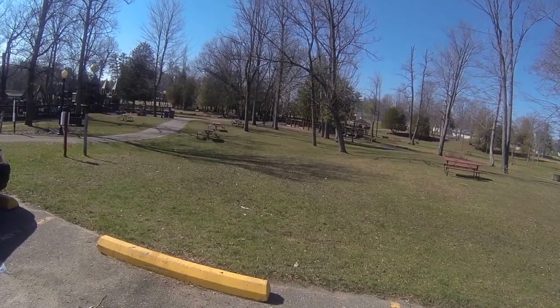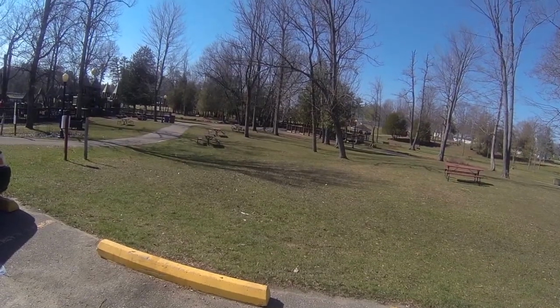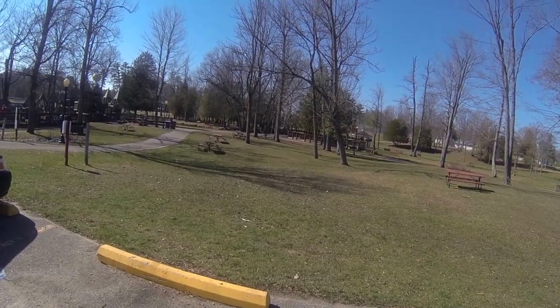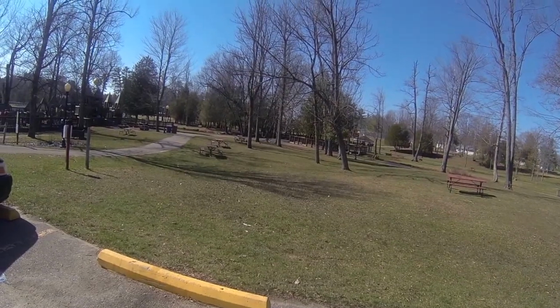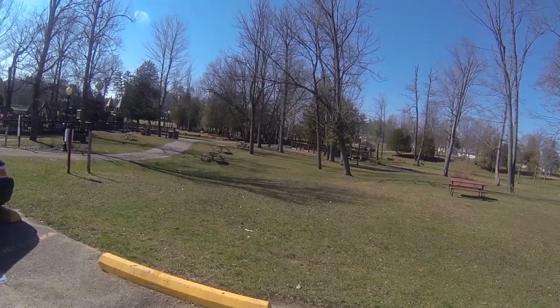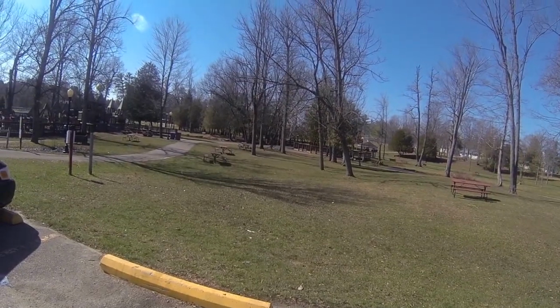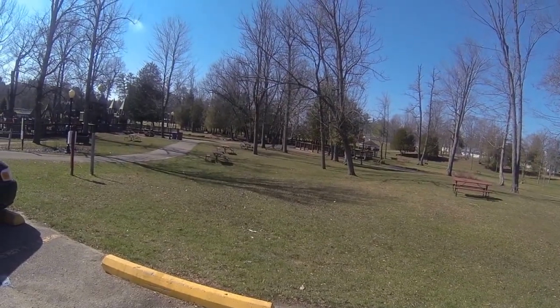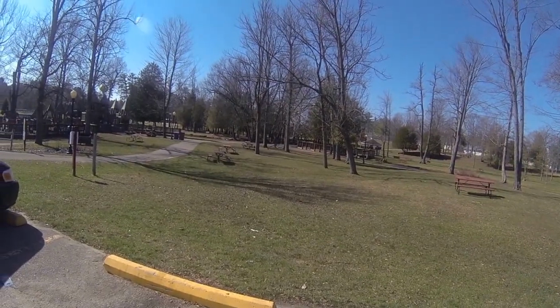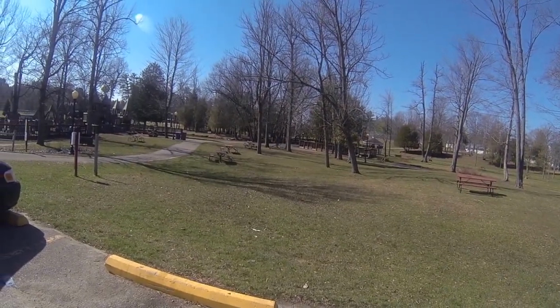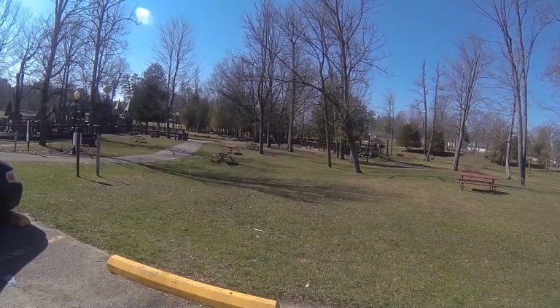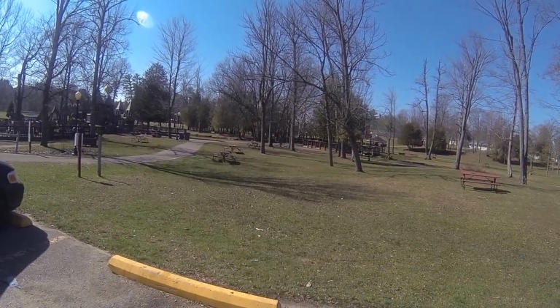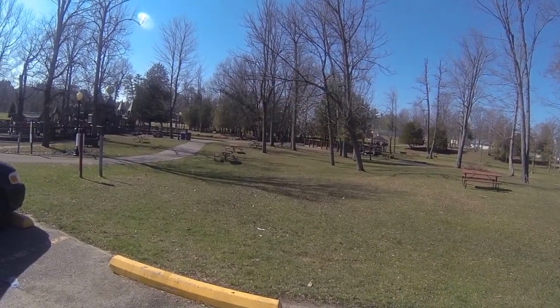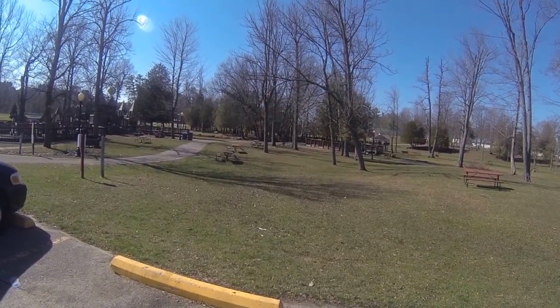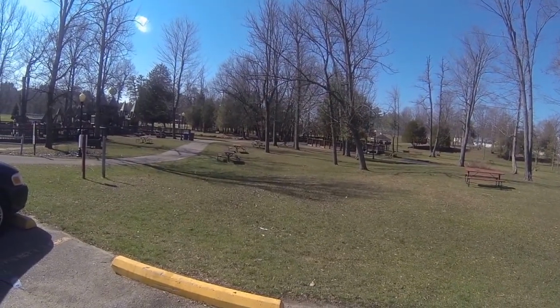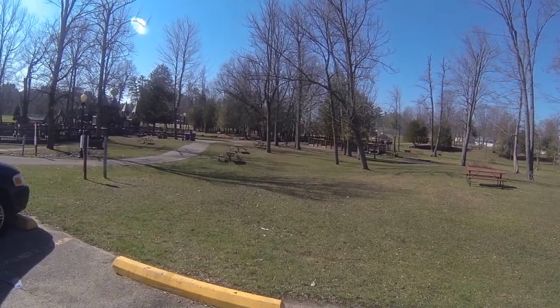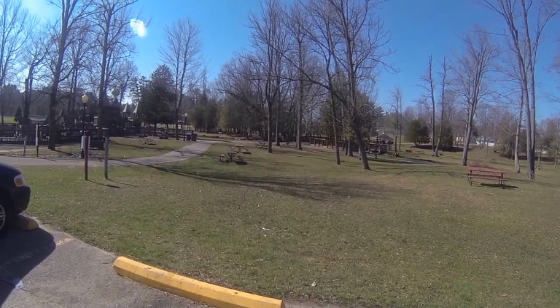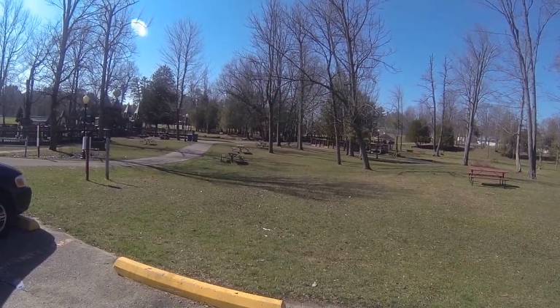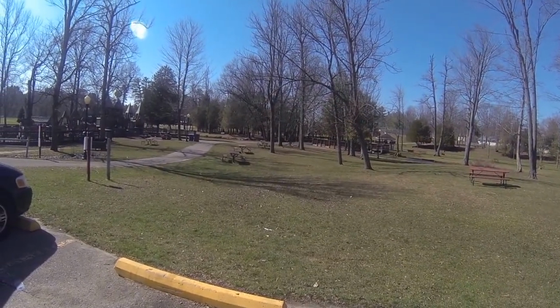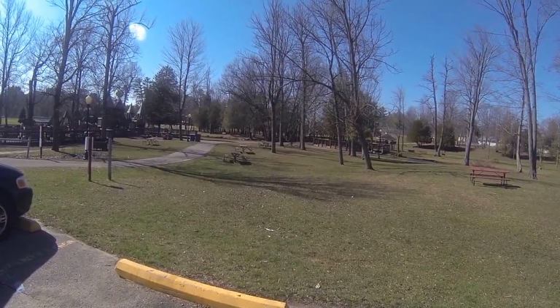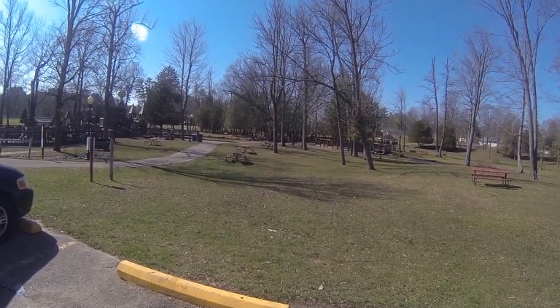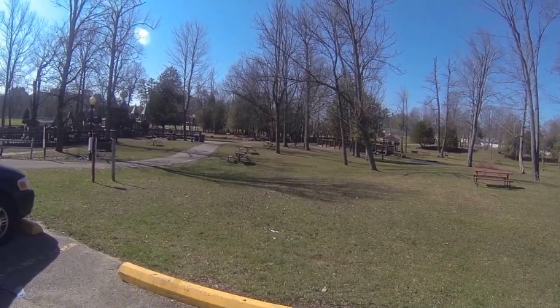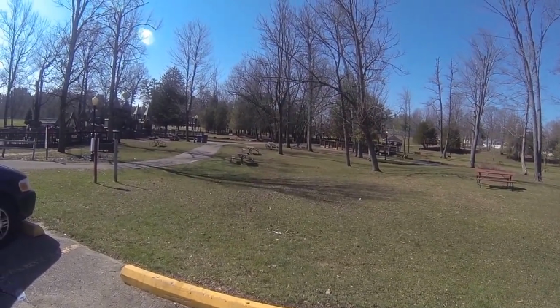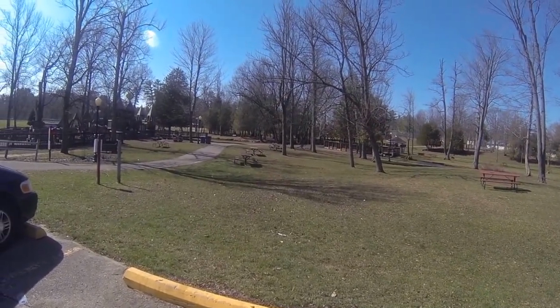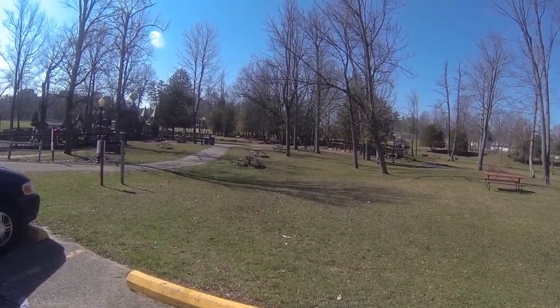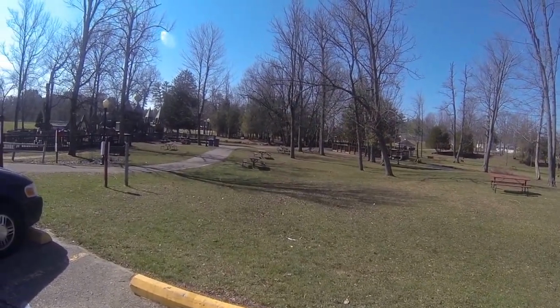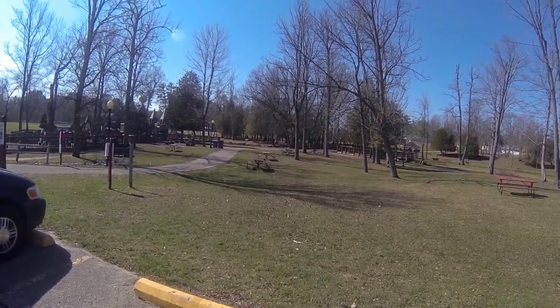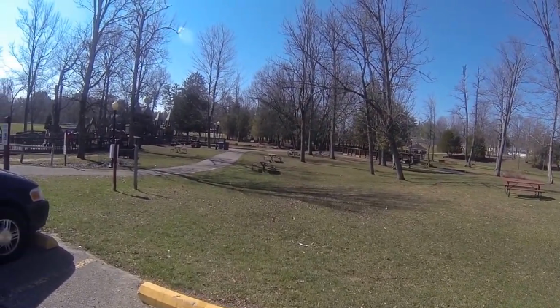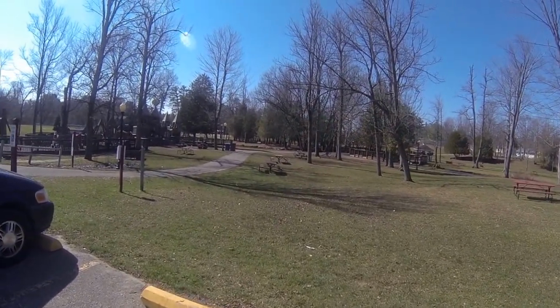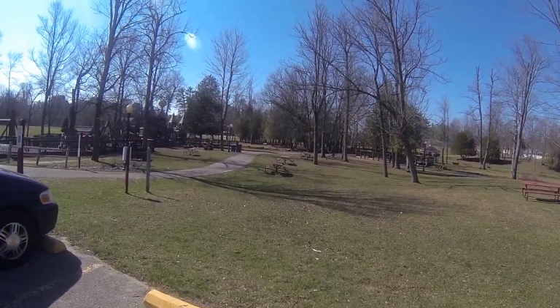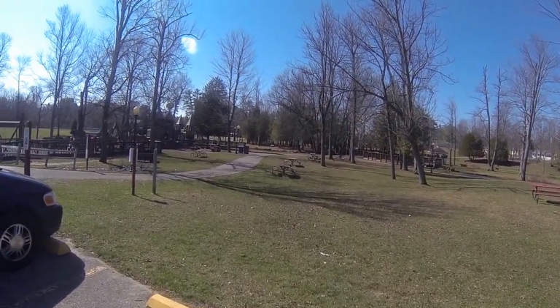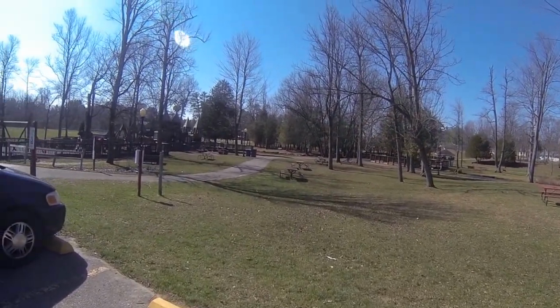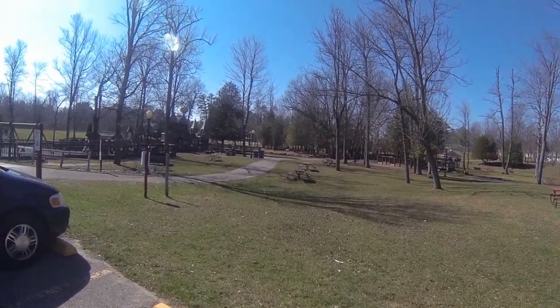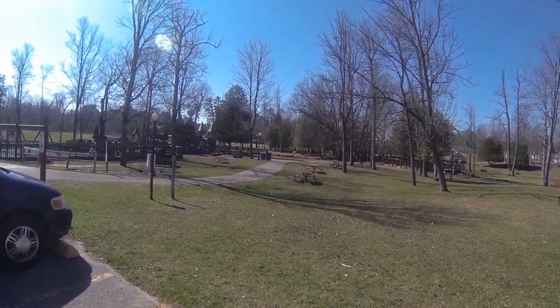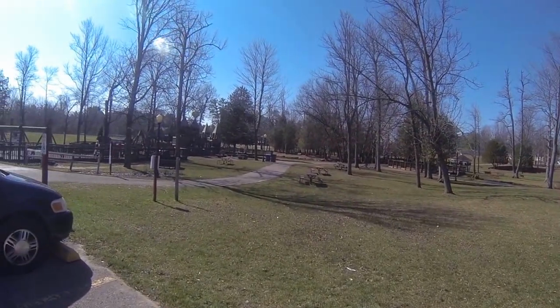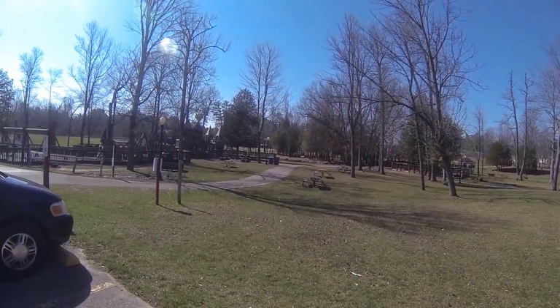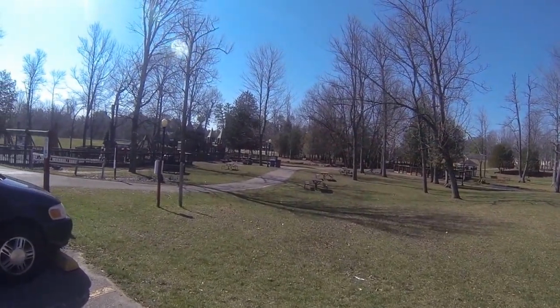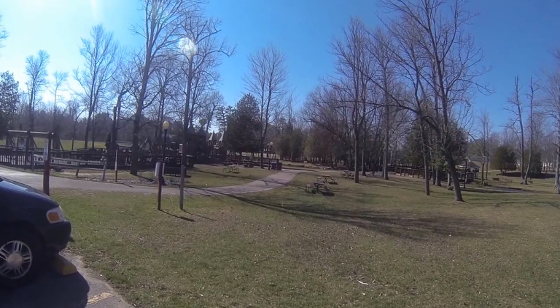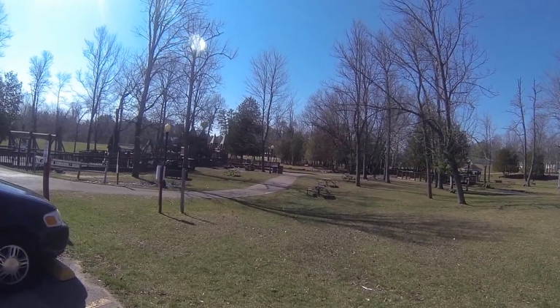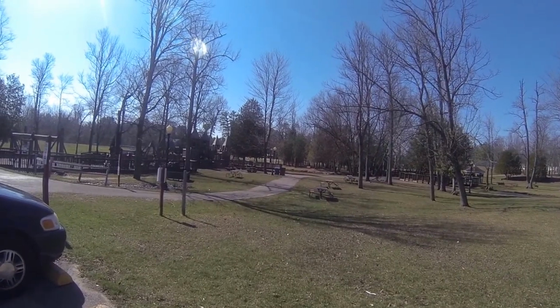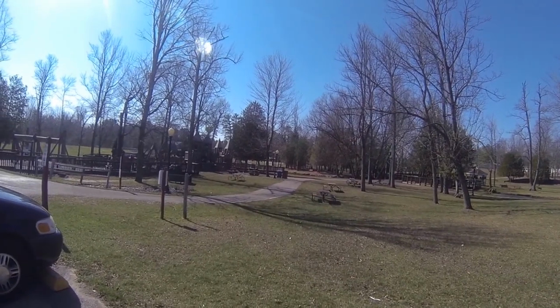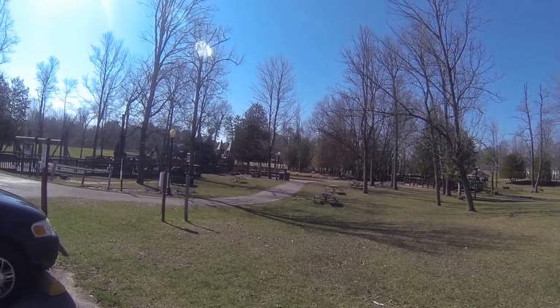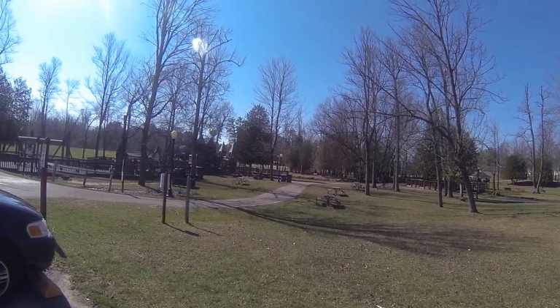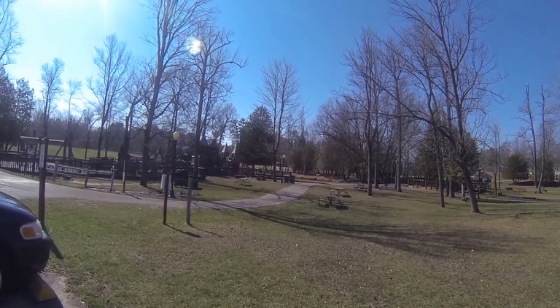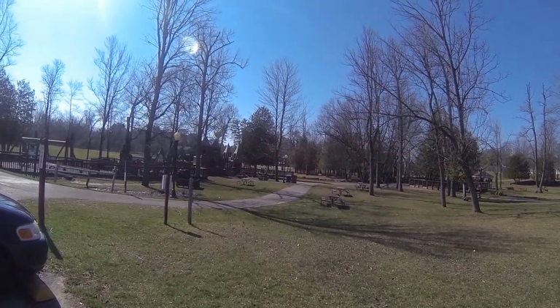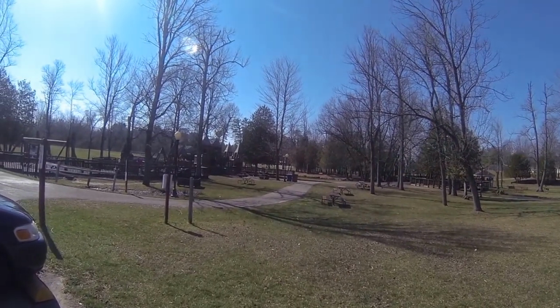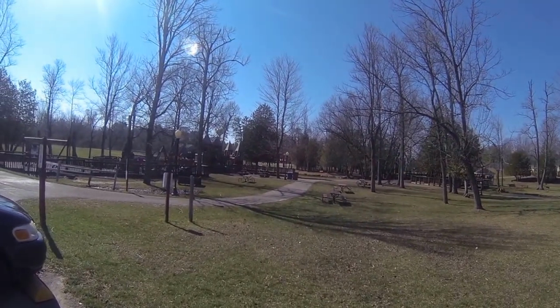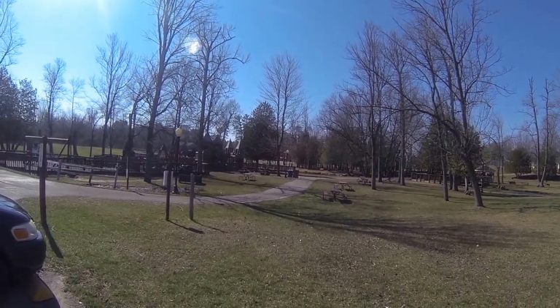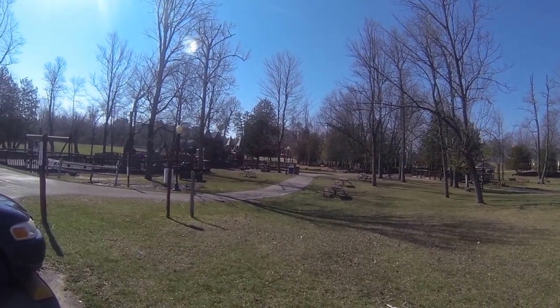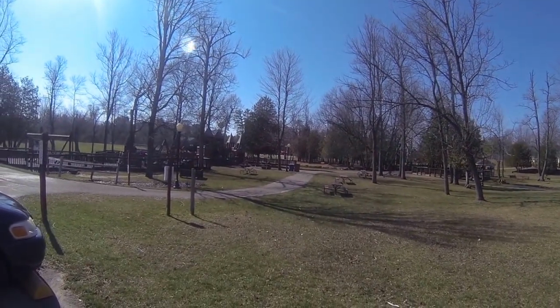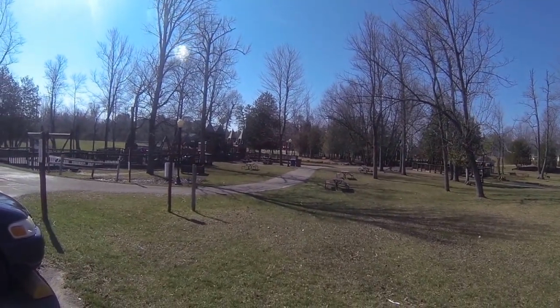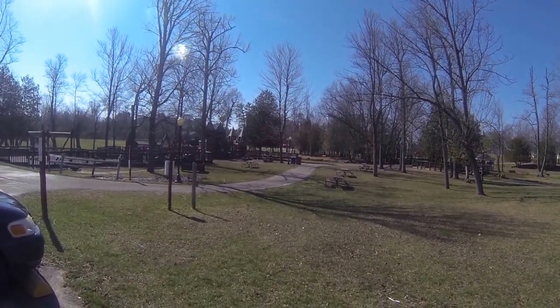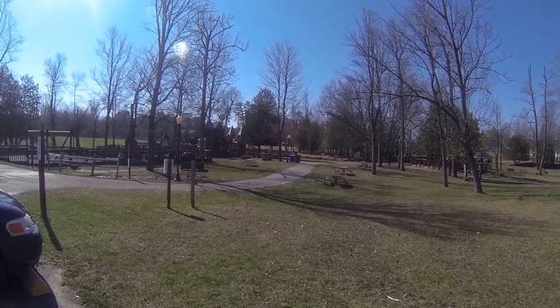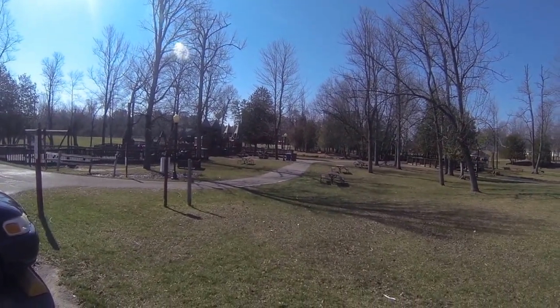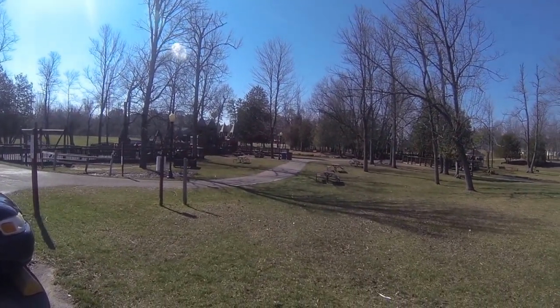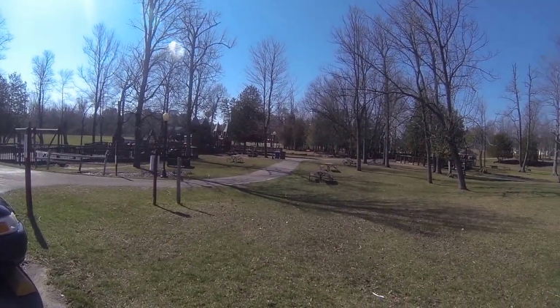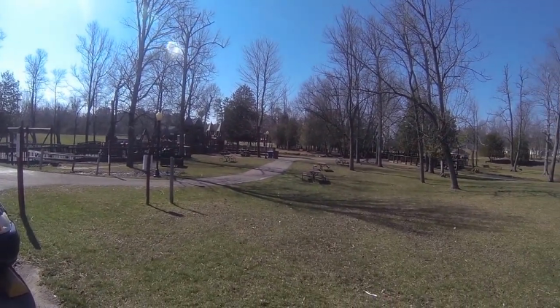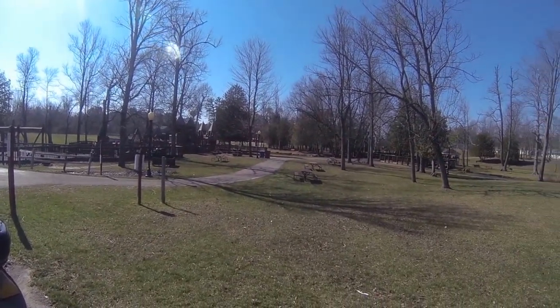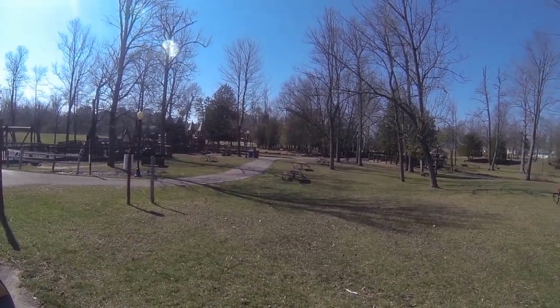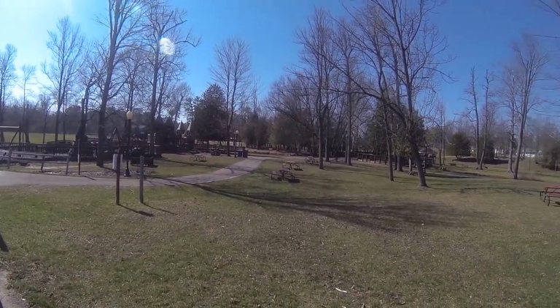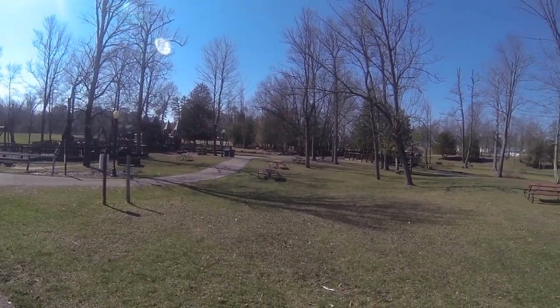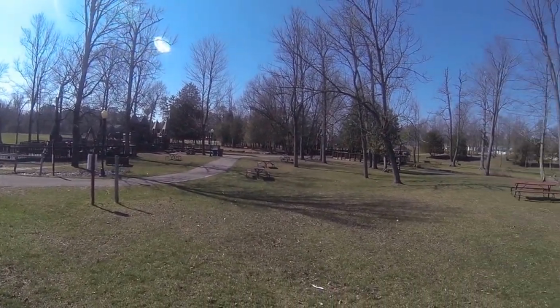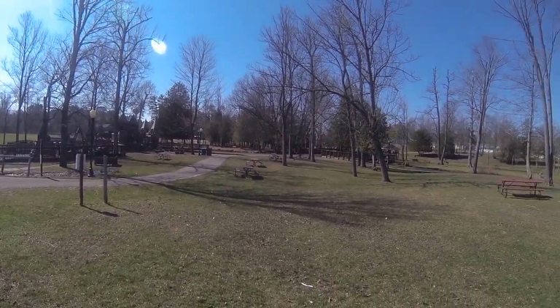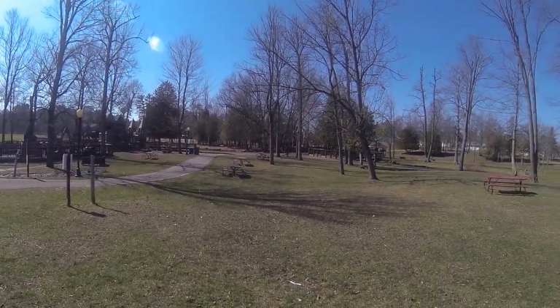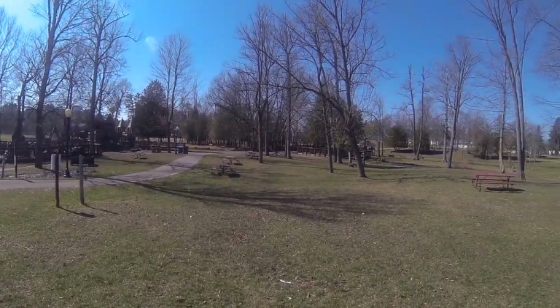Good day to you. It is a Saturday, and we are on our vlog walk today. We are at Irons Park in West Branch. It is a beautiful day.